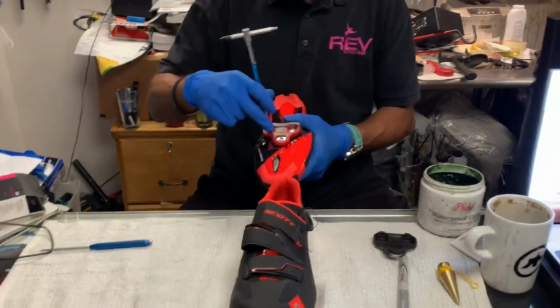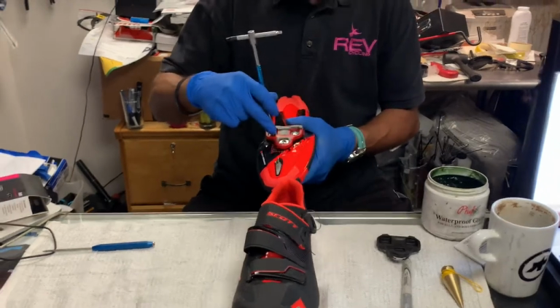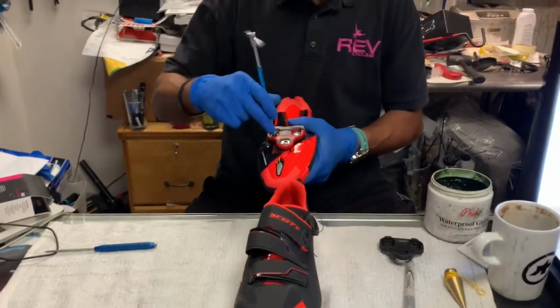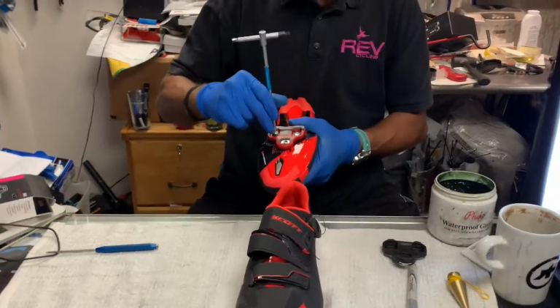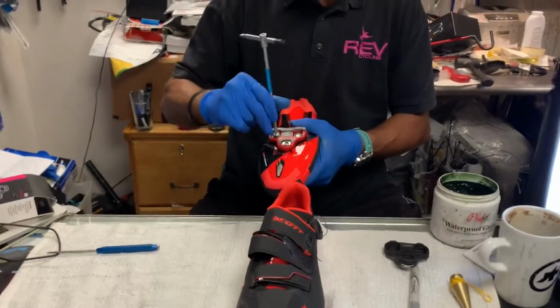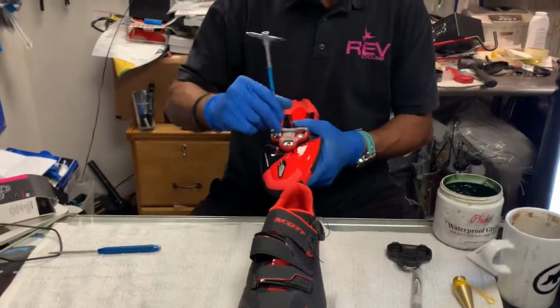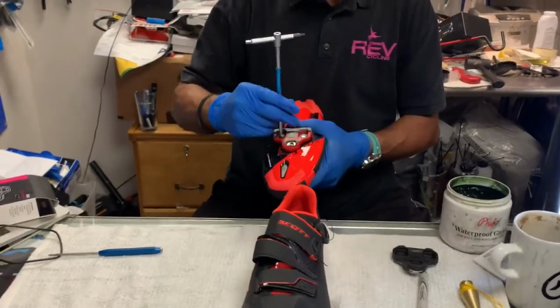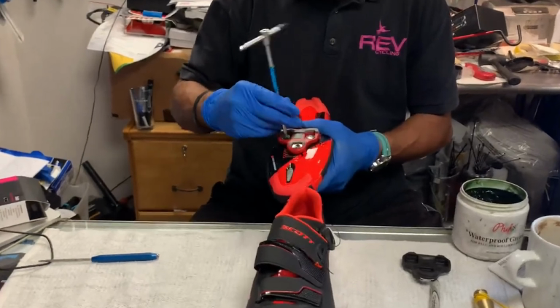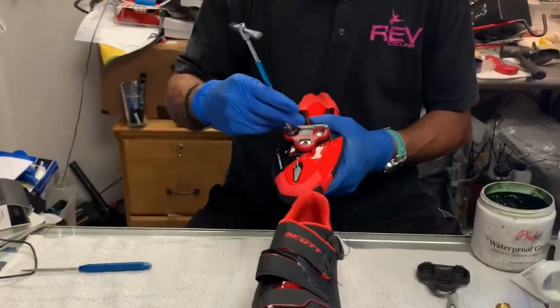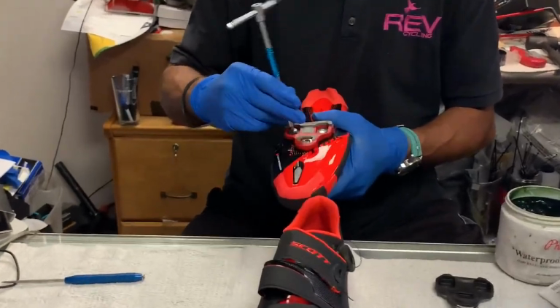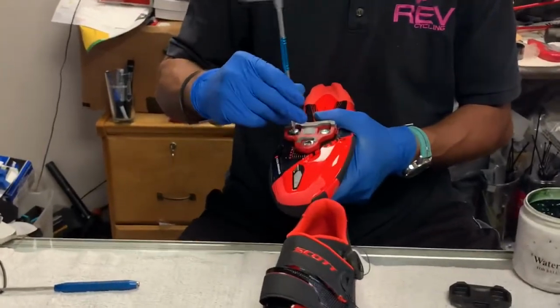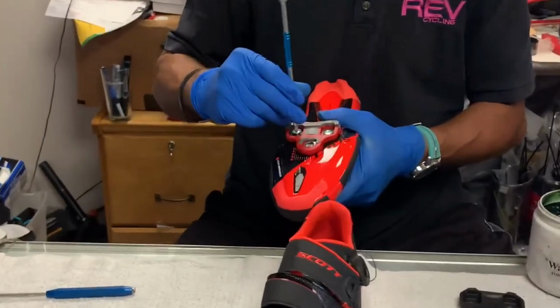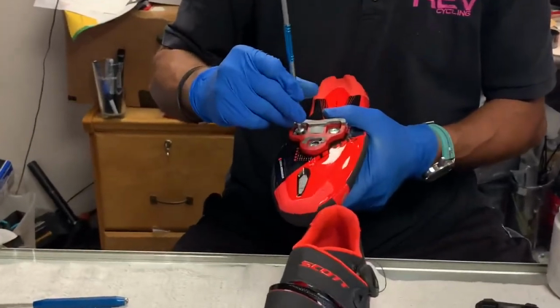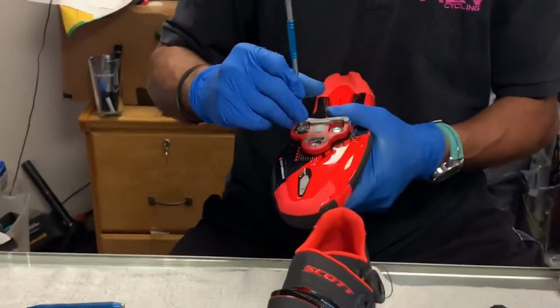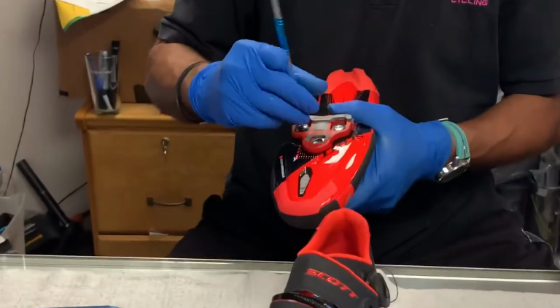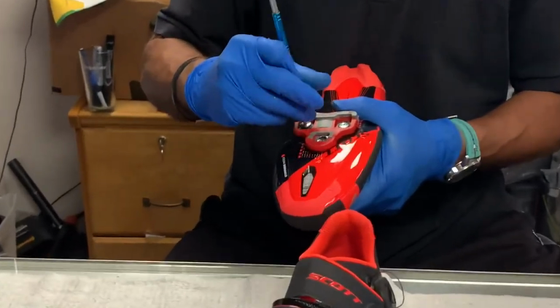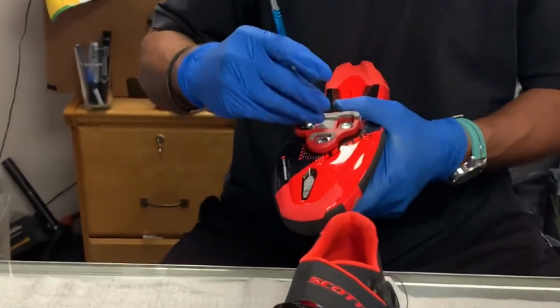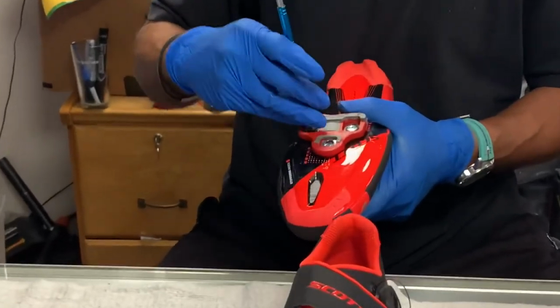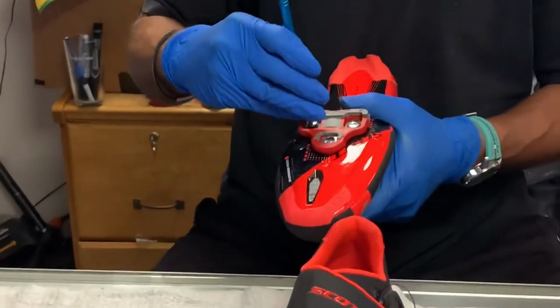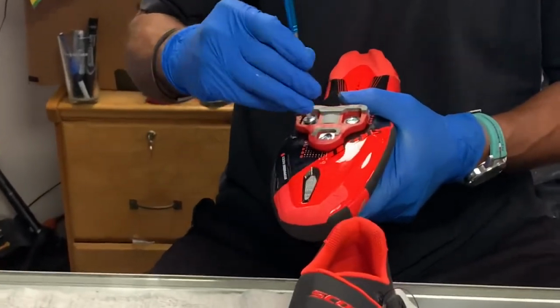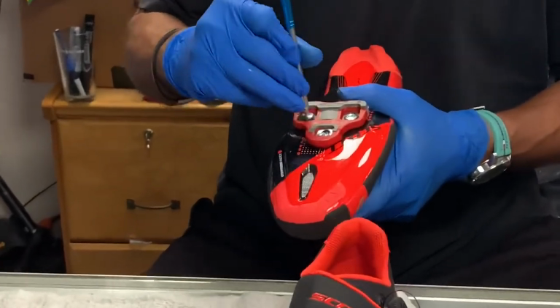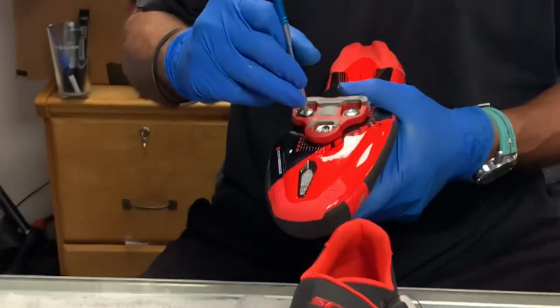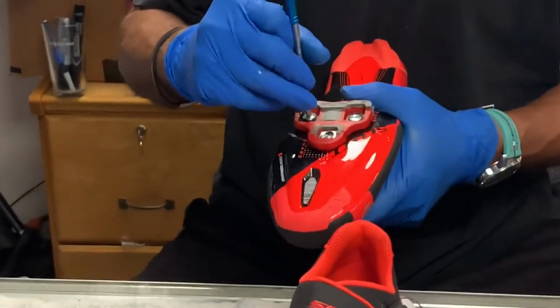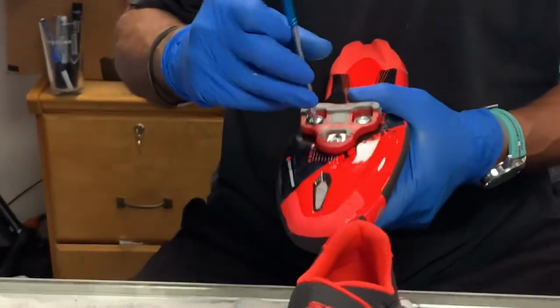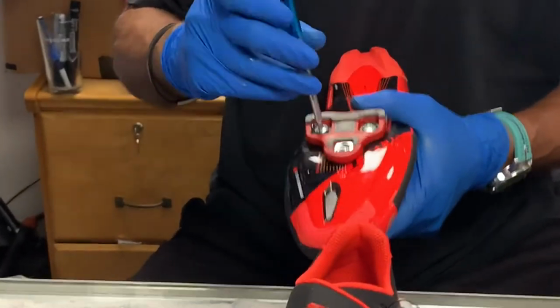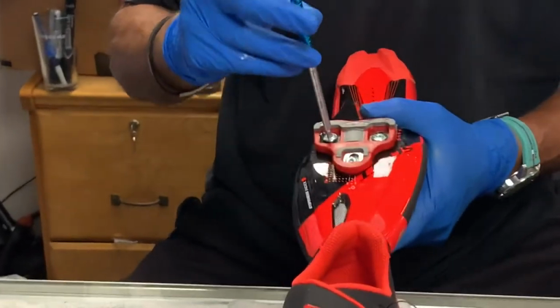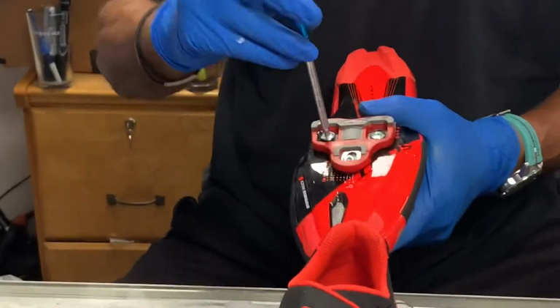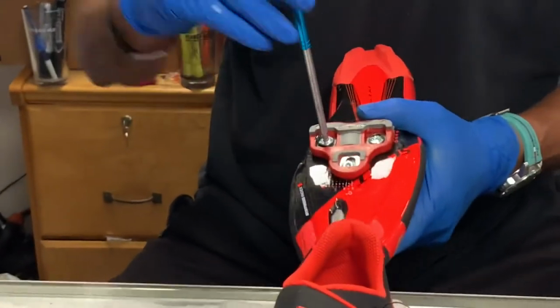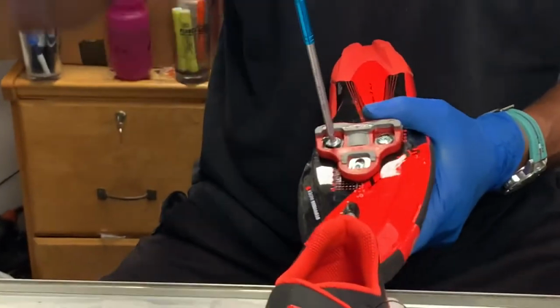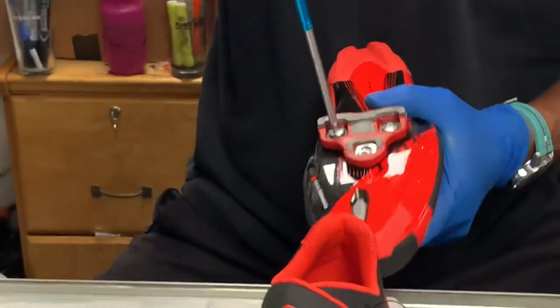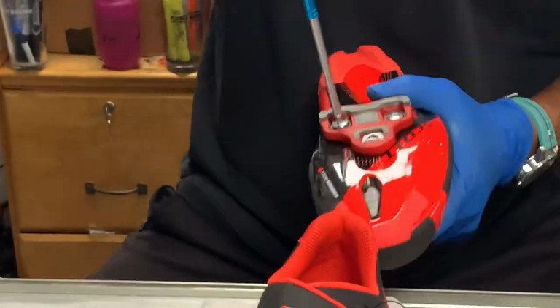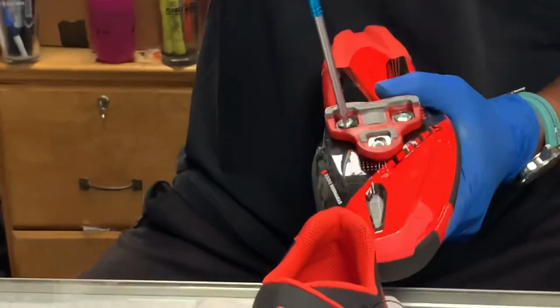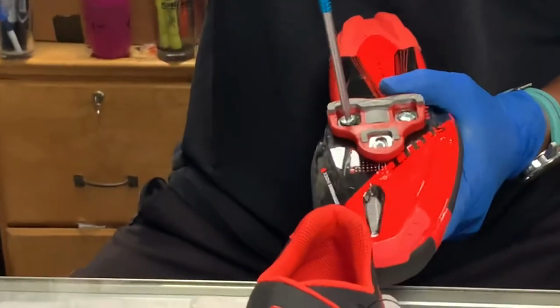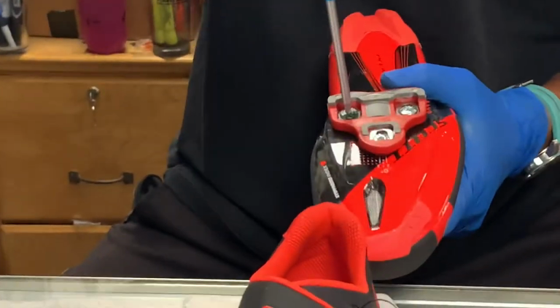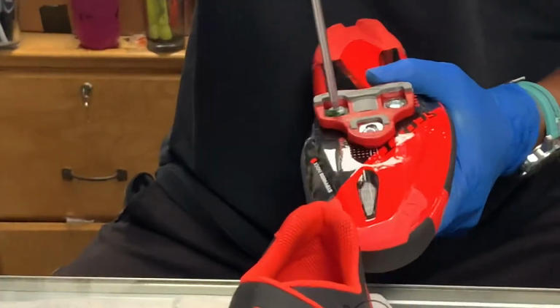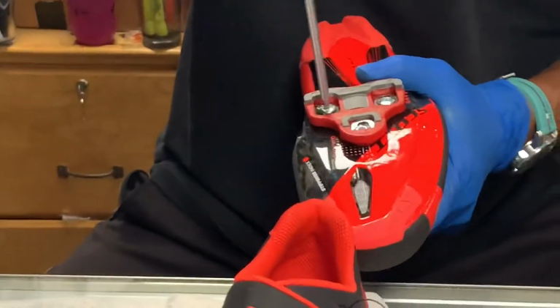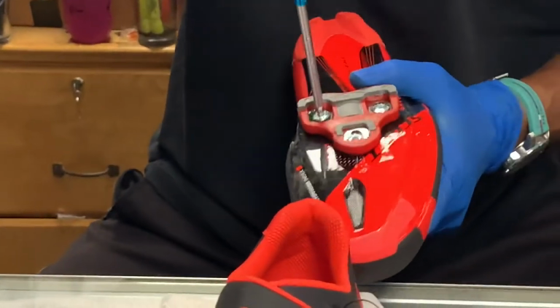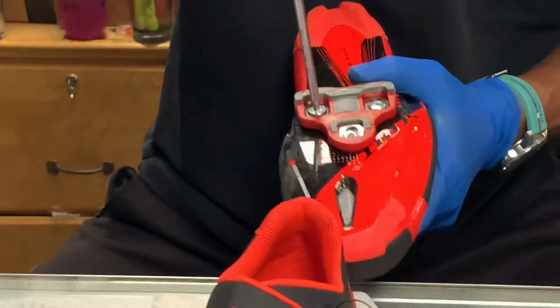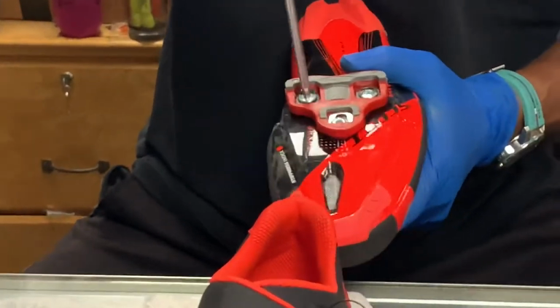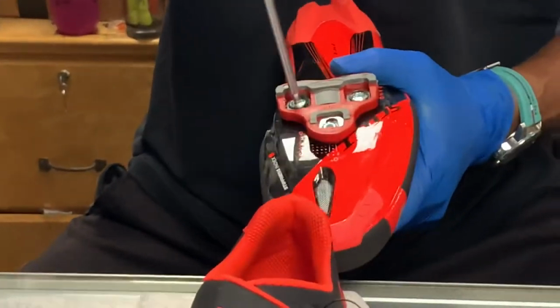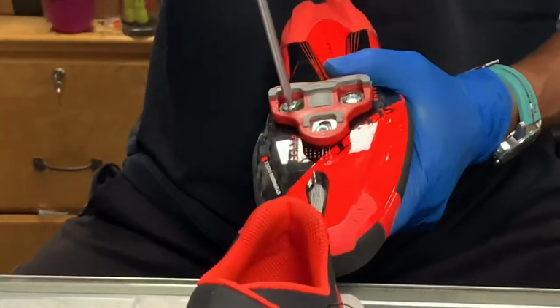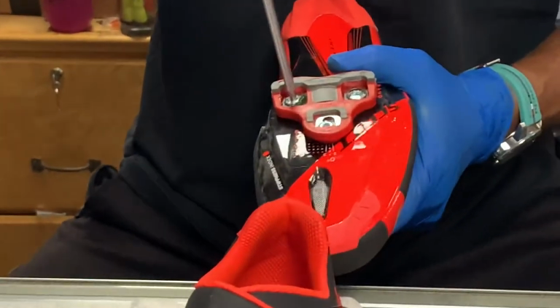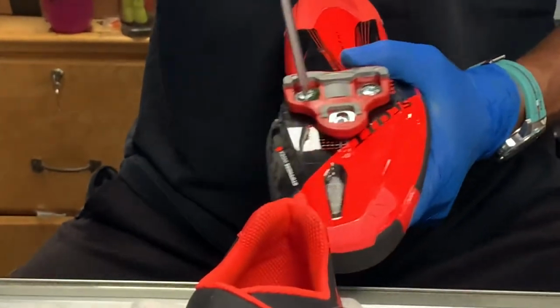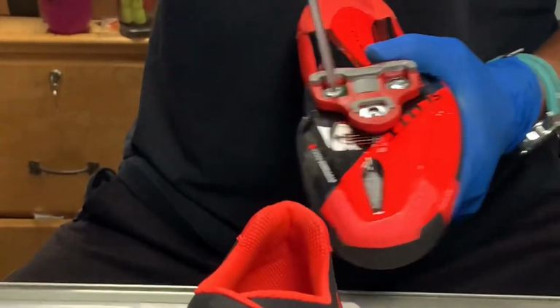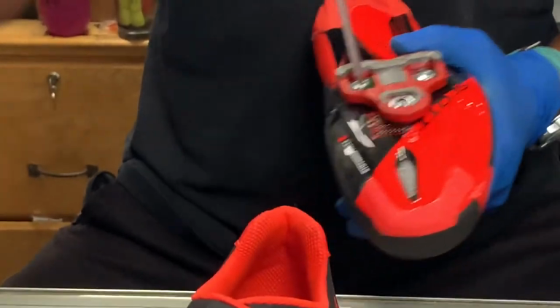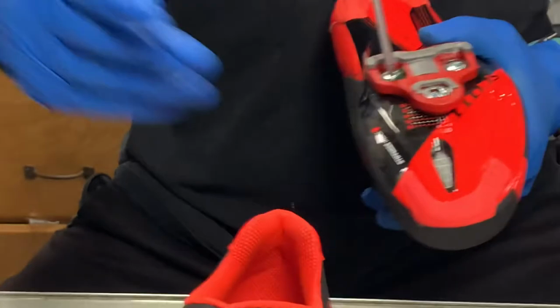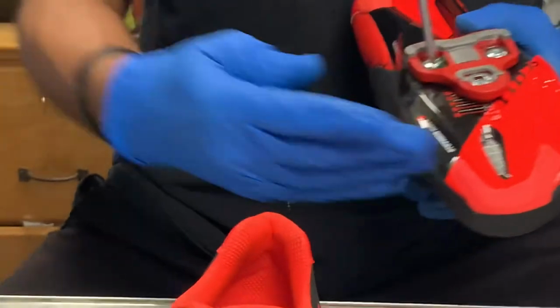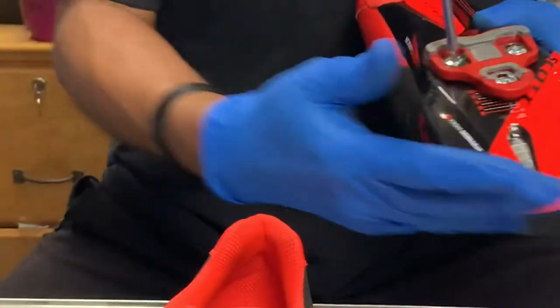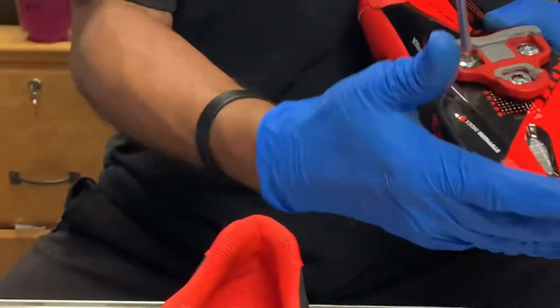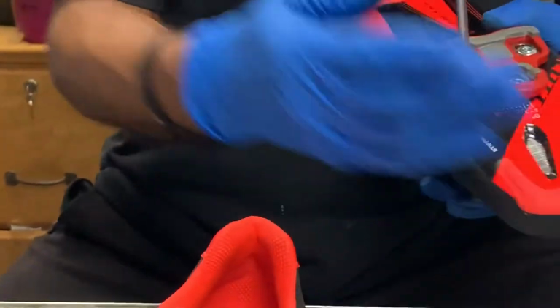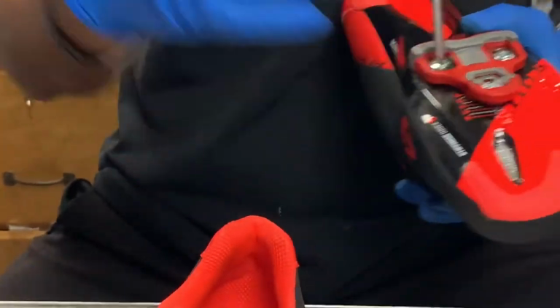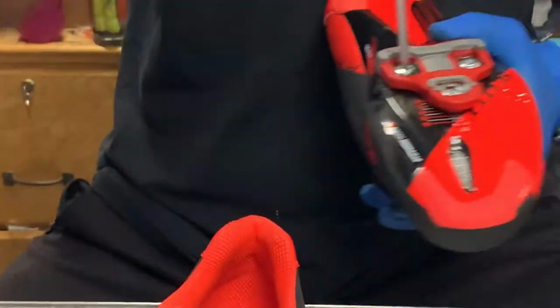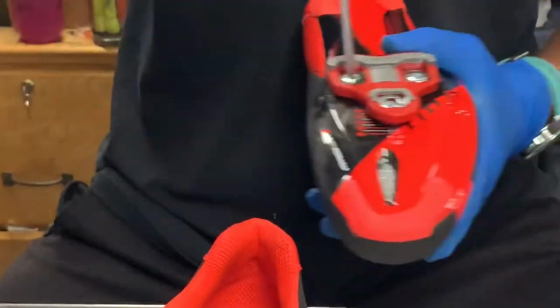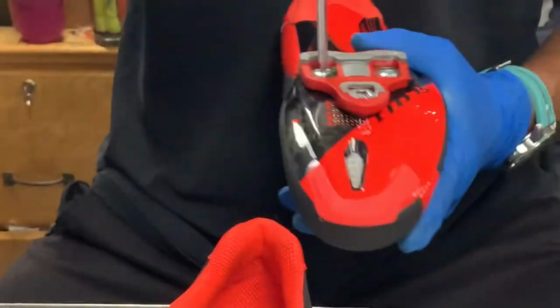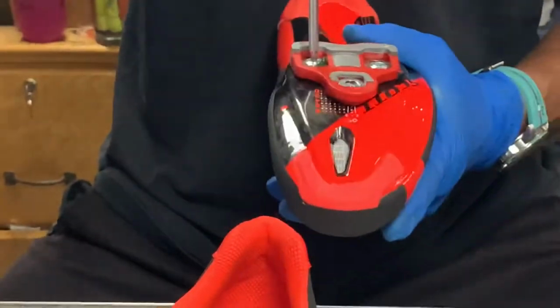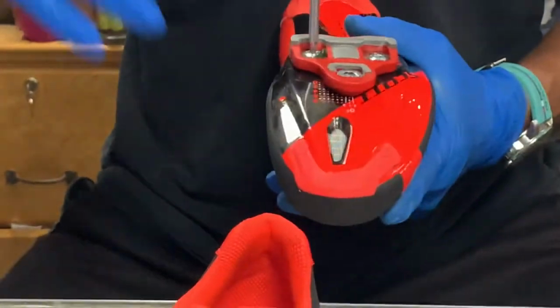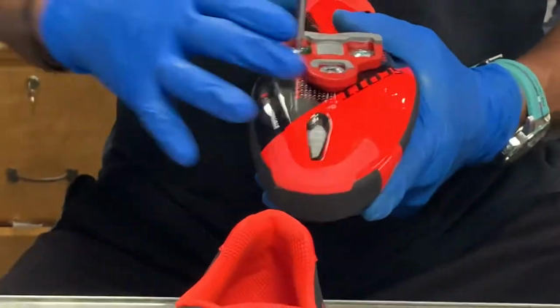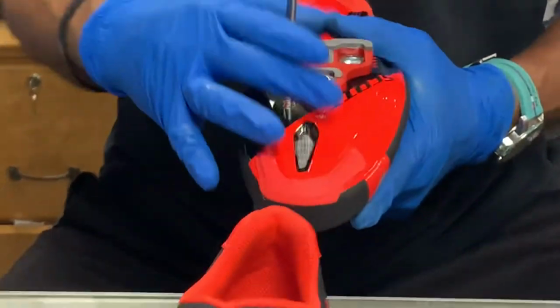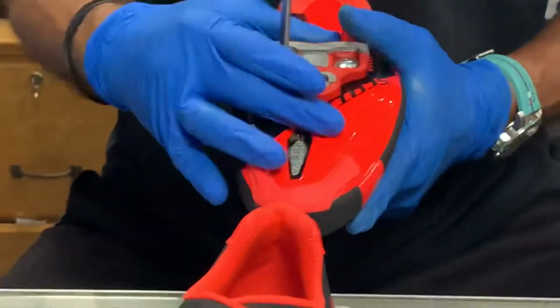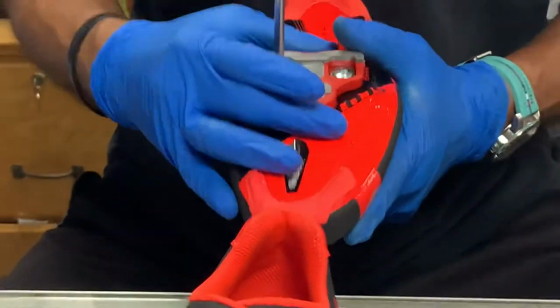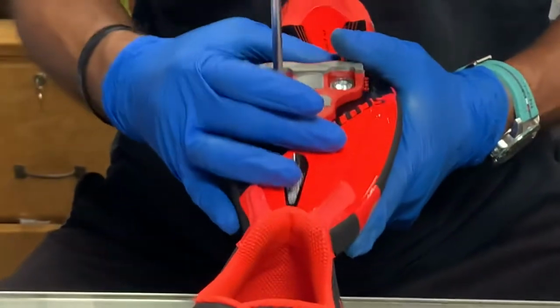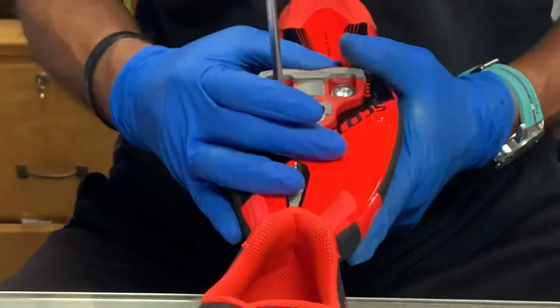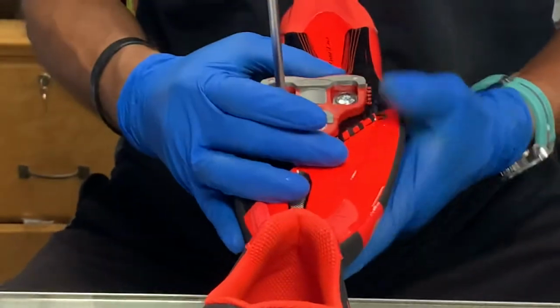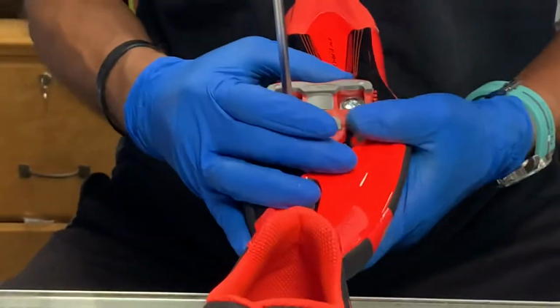I can't tell you how many times over the years we've had to buy a new pair of shoes for someone because either the head of the bolt stripped out, or the anchor nut inside the shoe underneath the carbon fiber stripped, and we can't replace it. If you've been watching my channel for a while, you will know I grease everything.